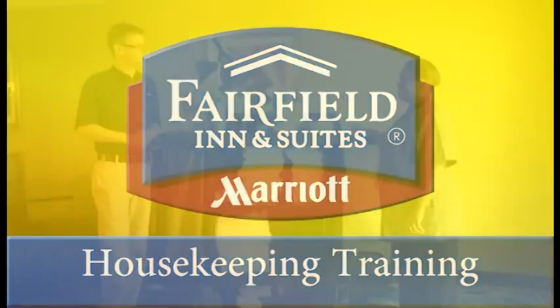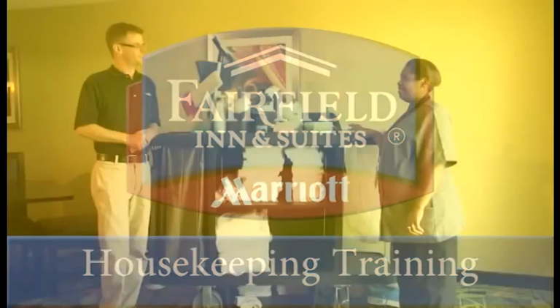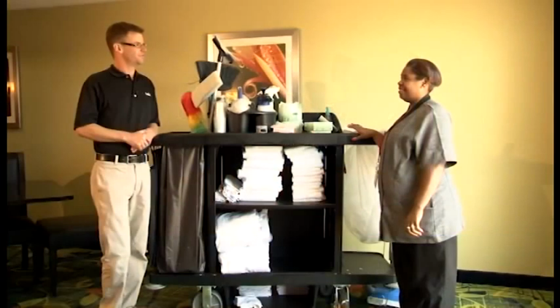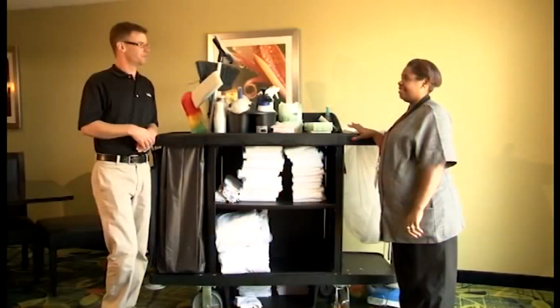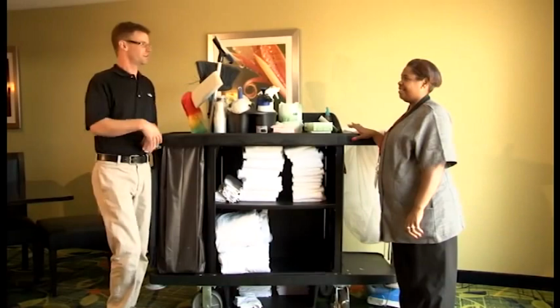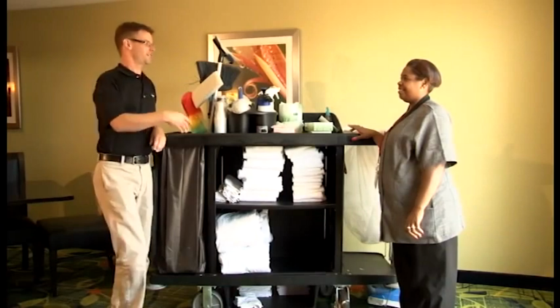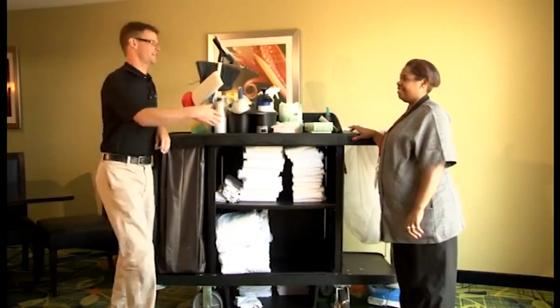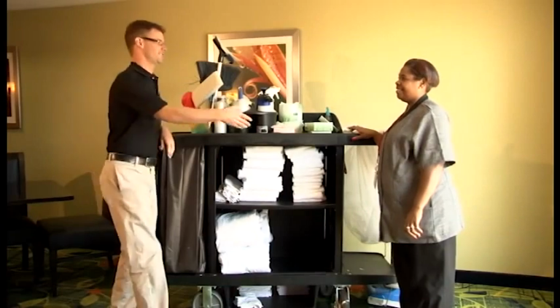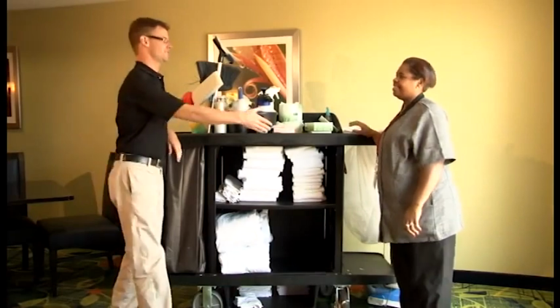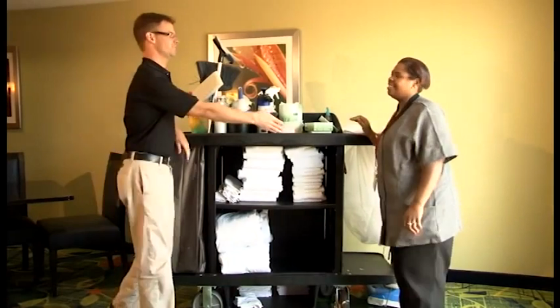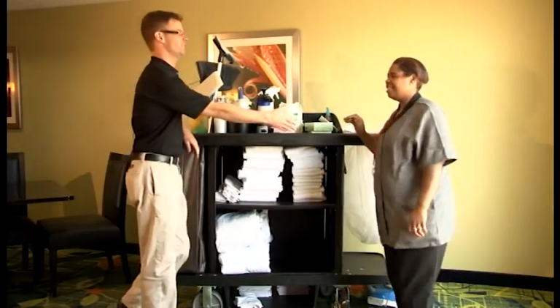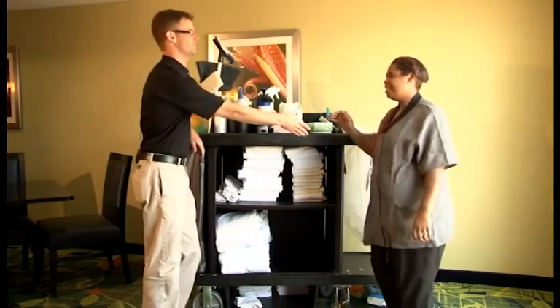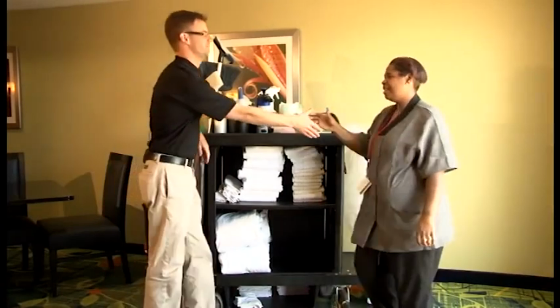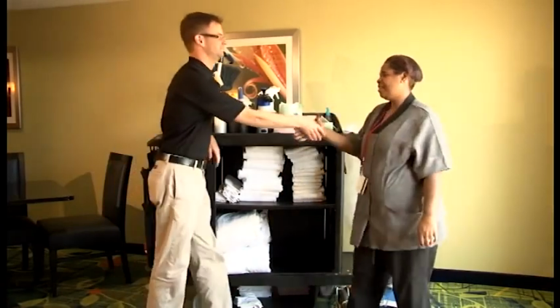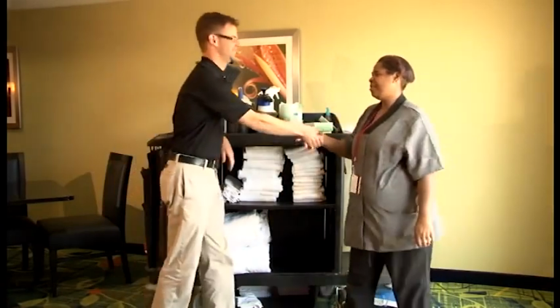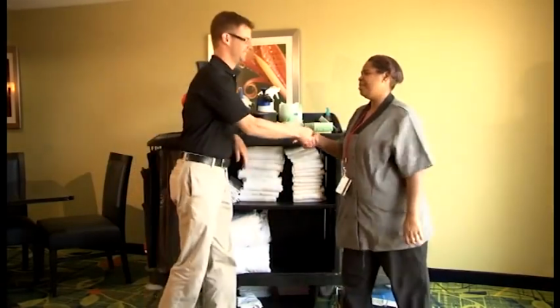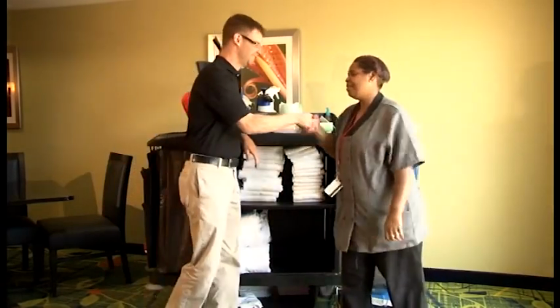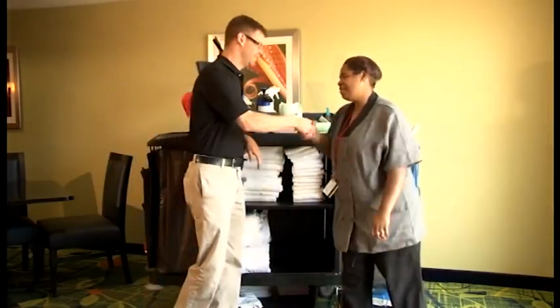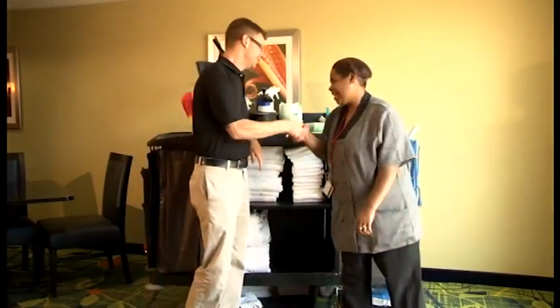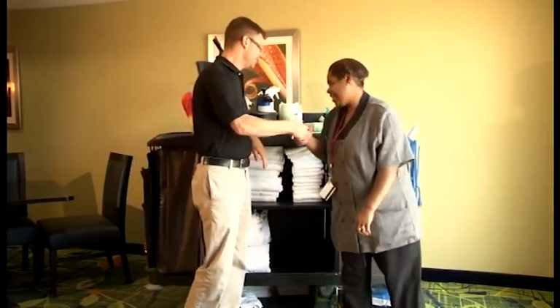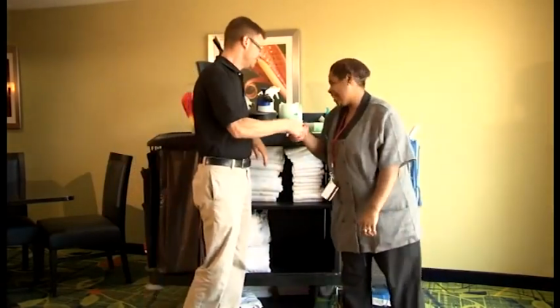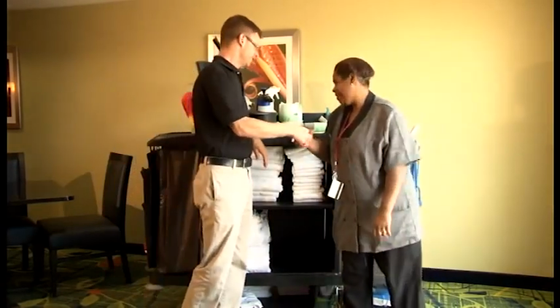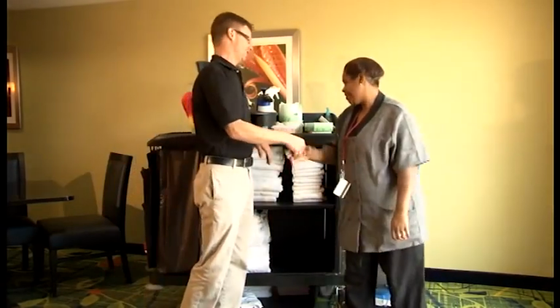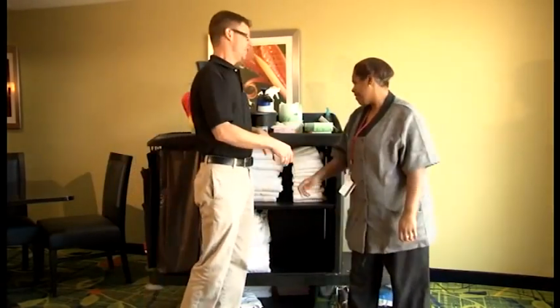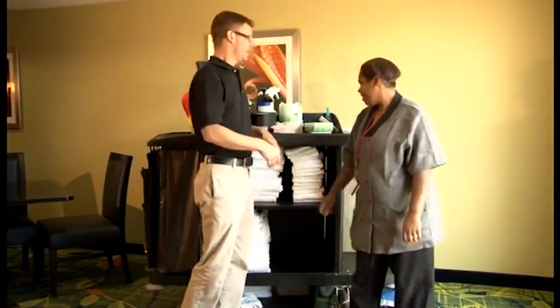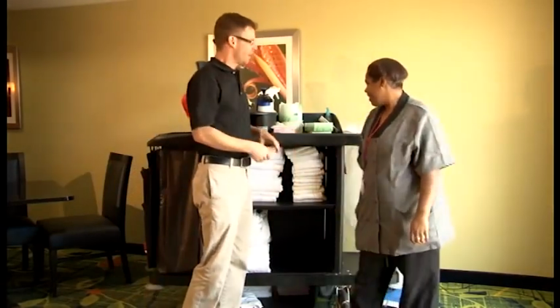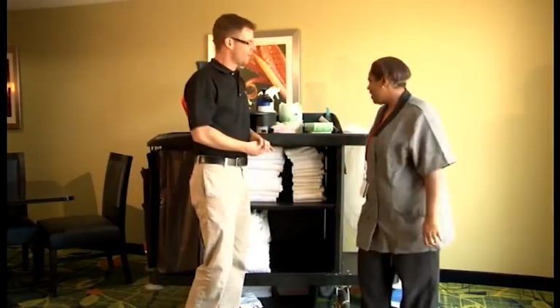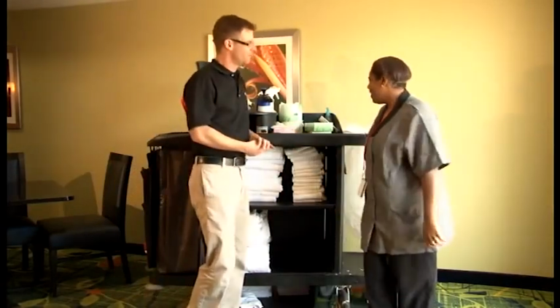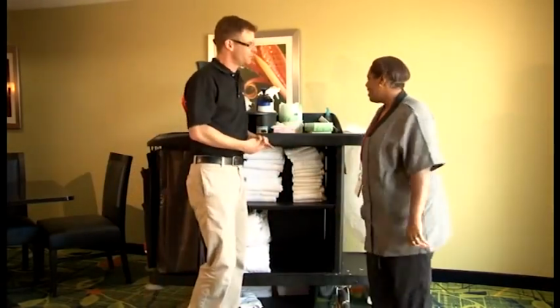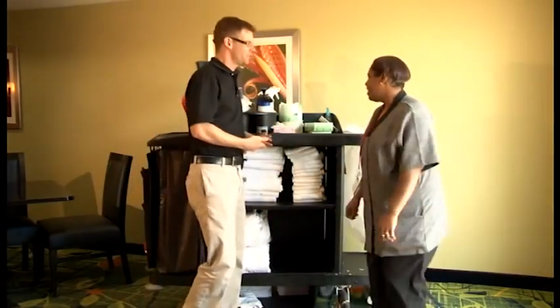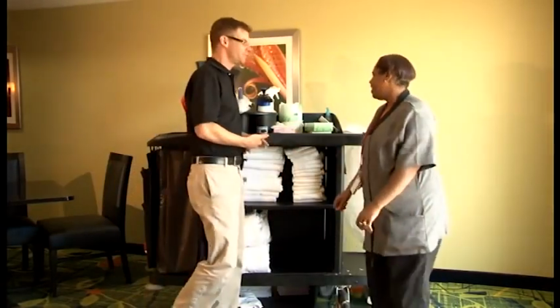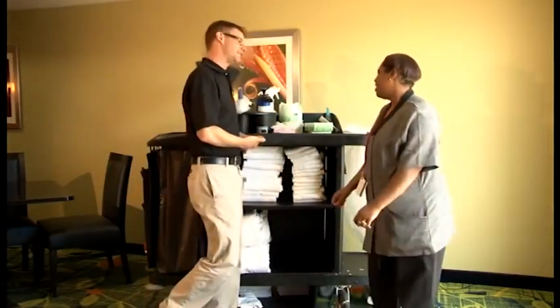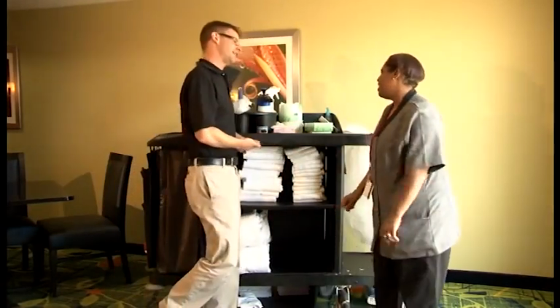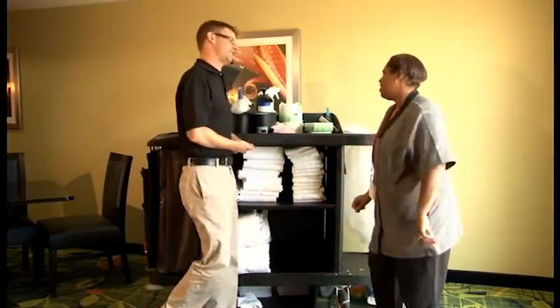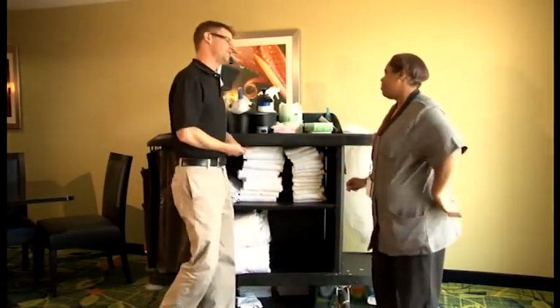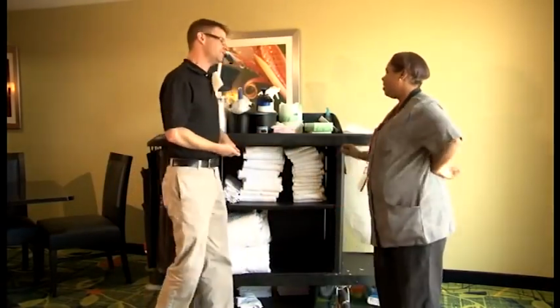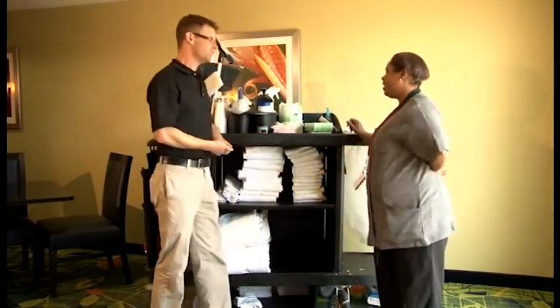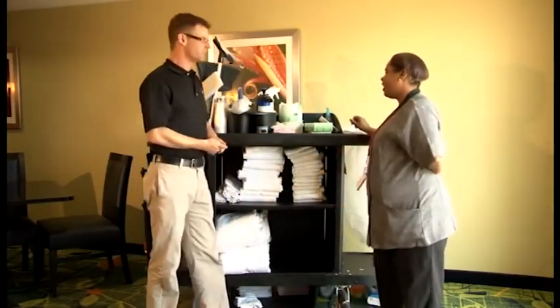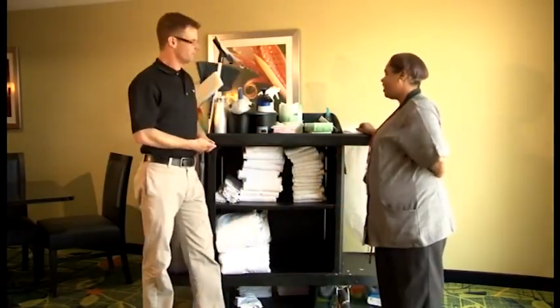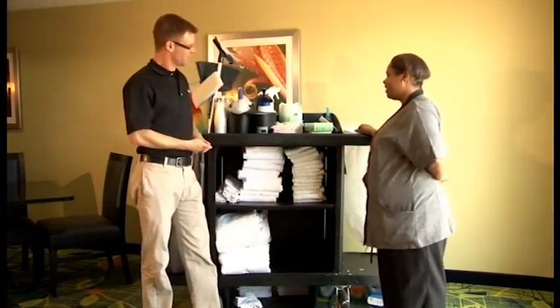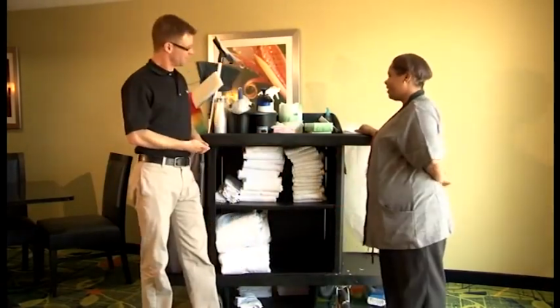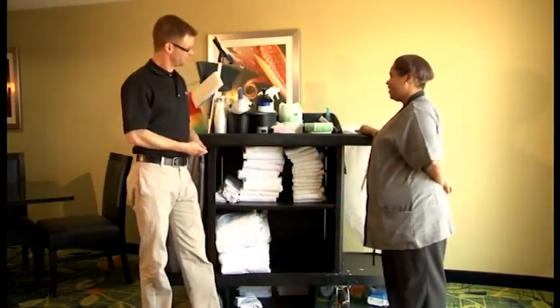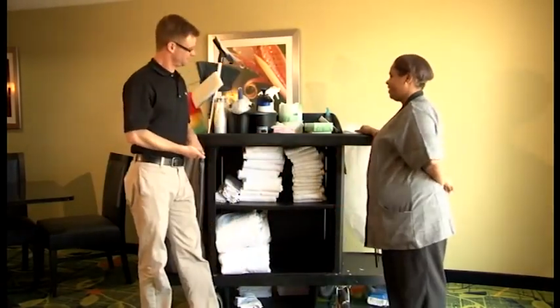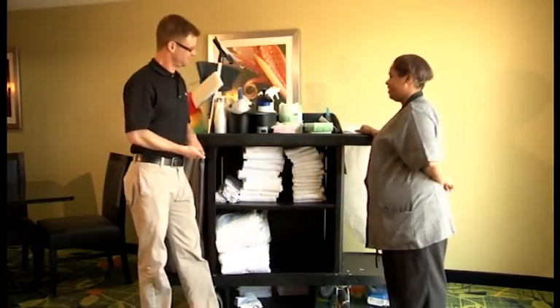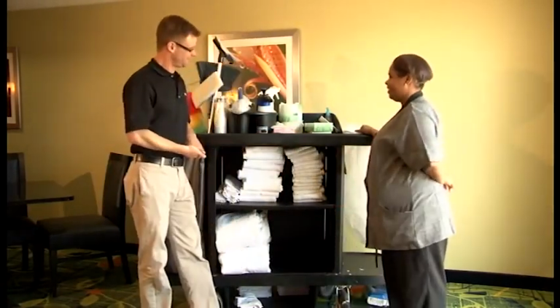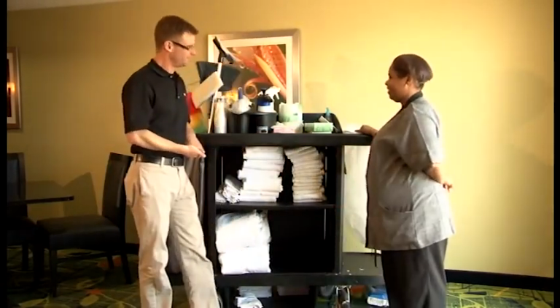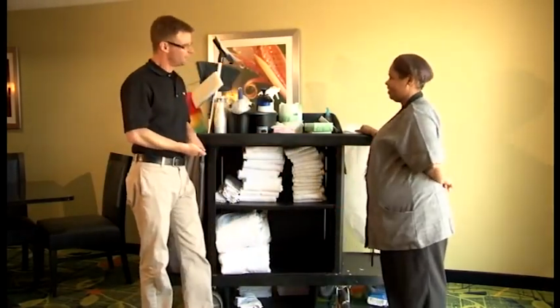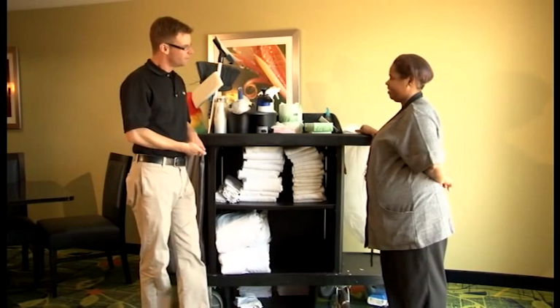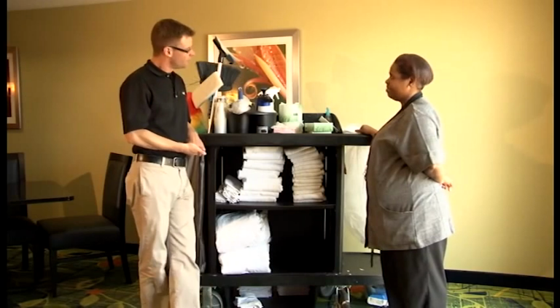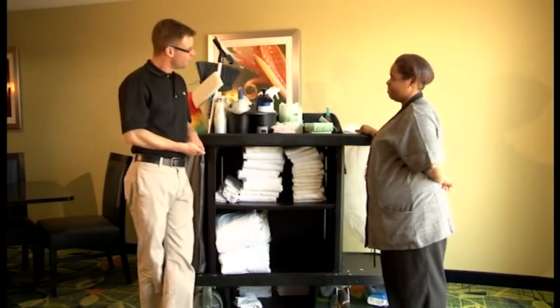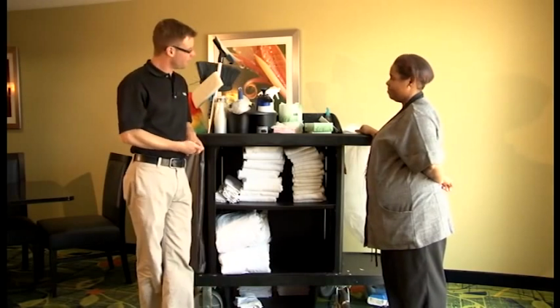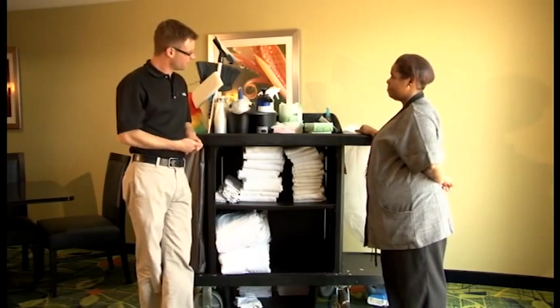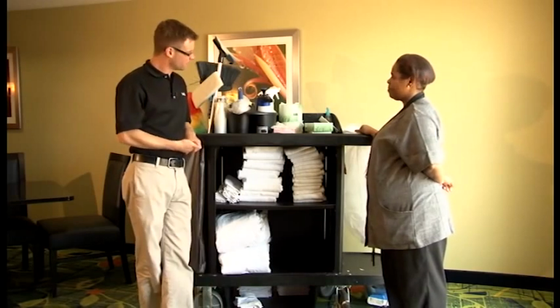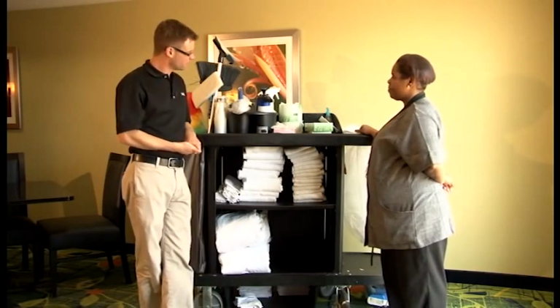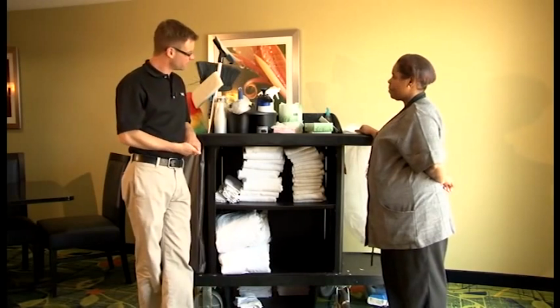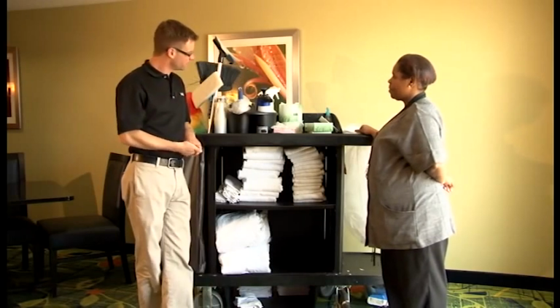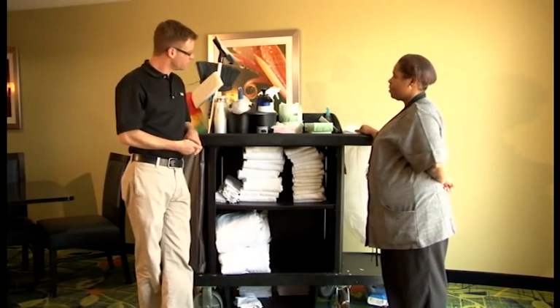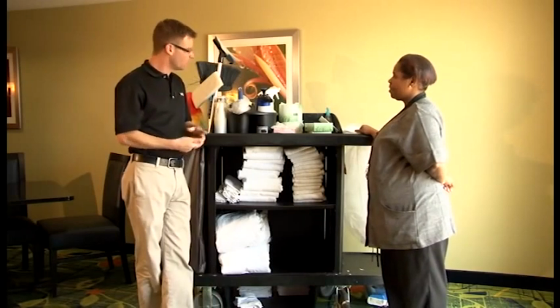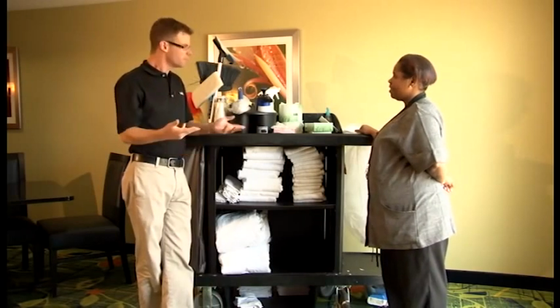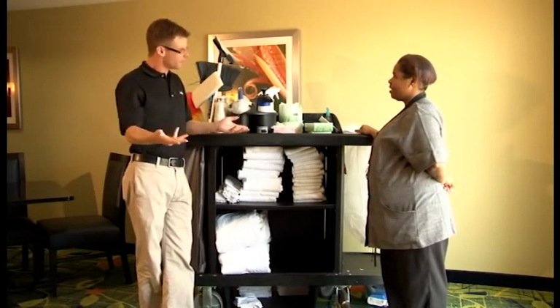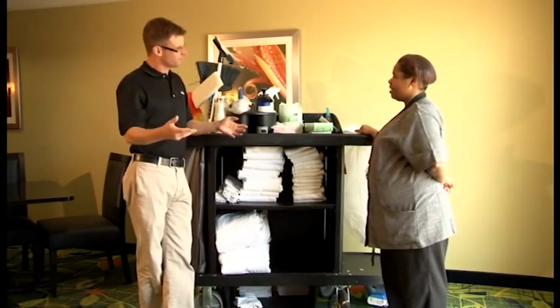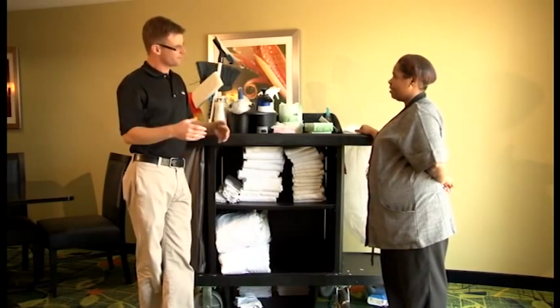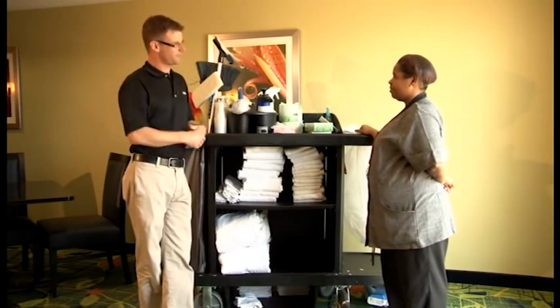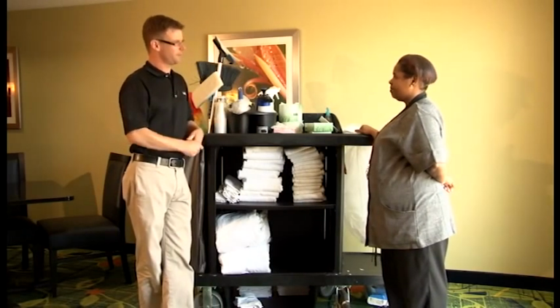Good morning, Candace. Welcome. Thank you. How was your day so far? Okay, welcome to housekeeping.